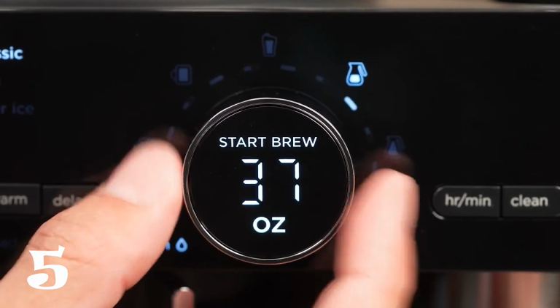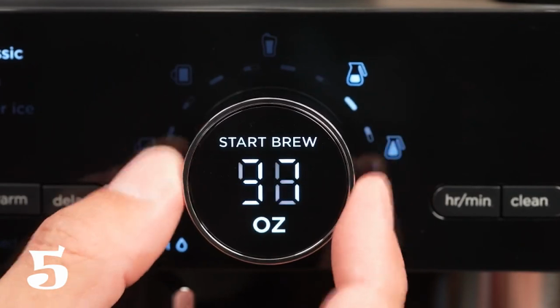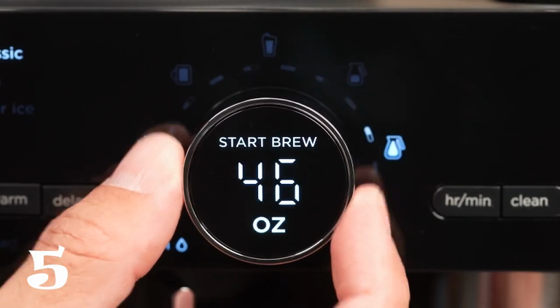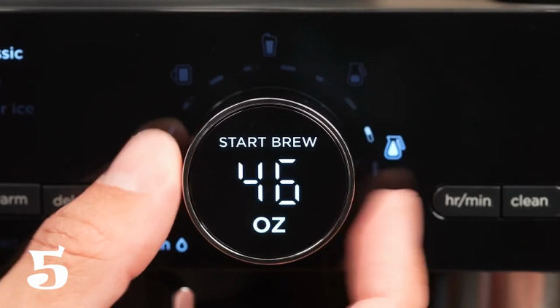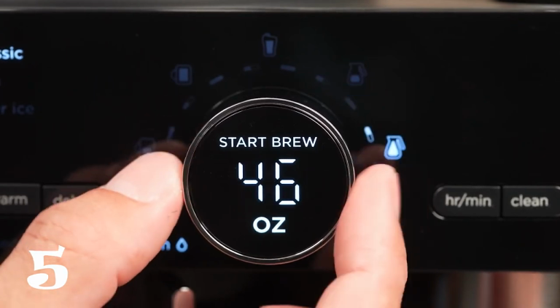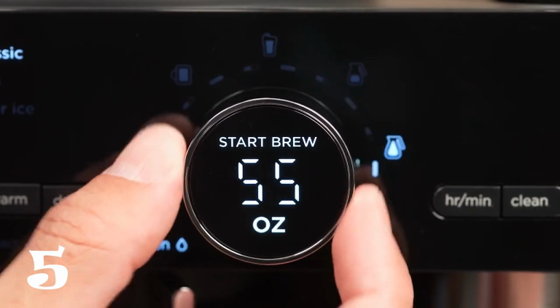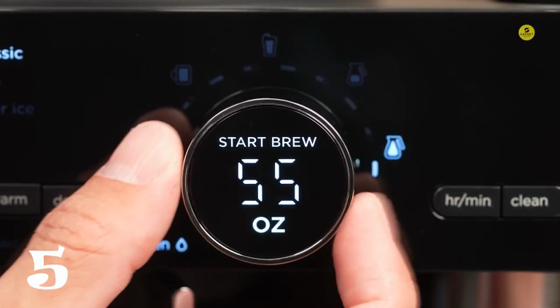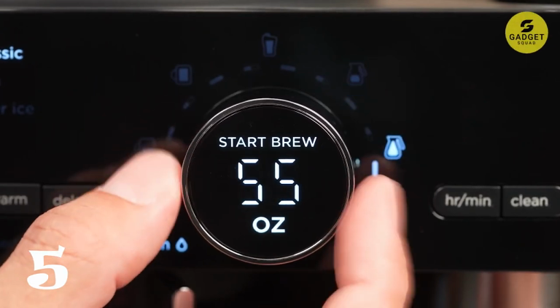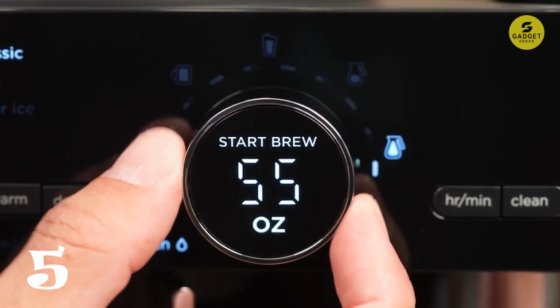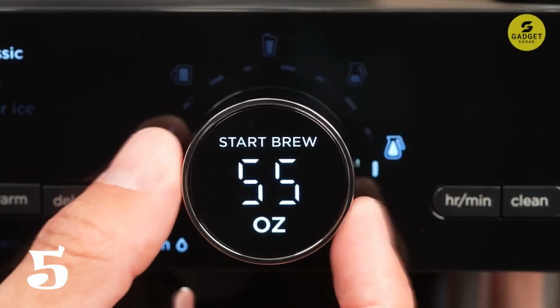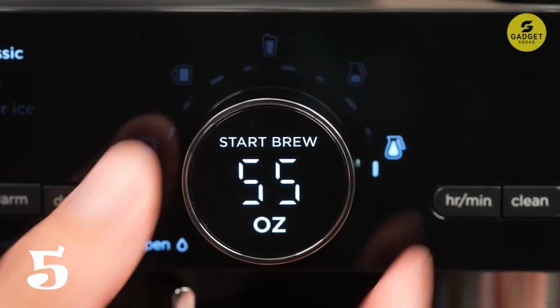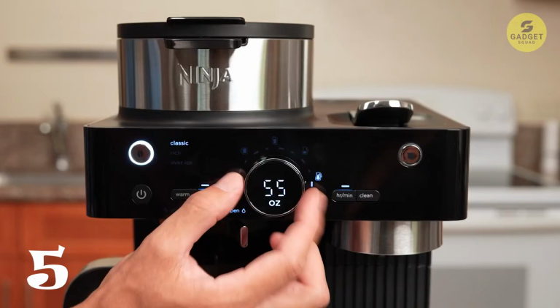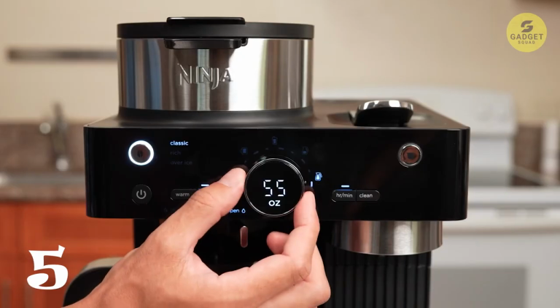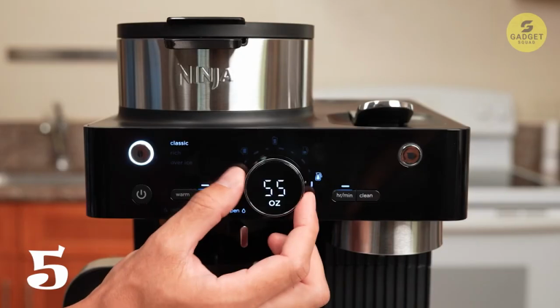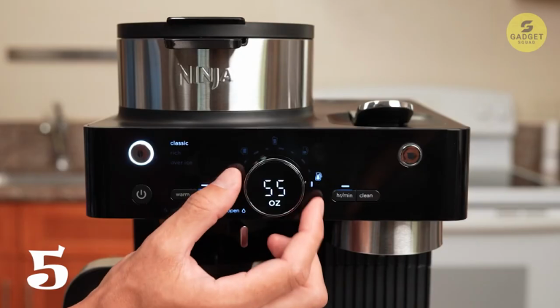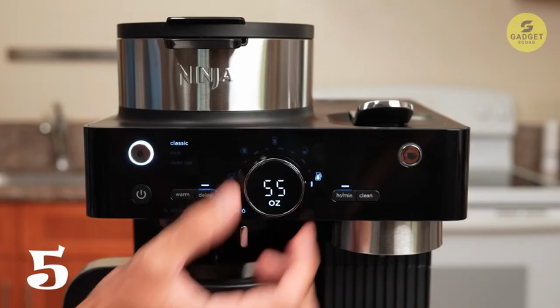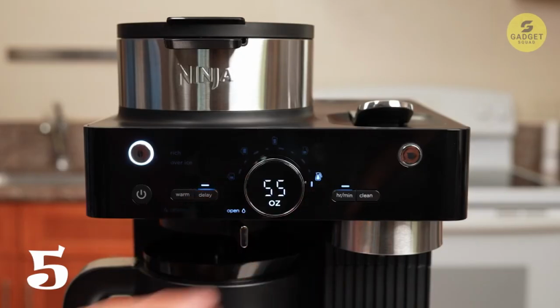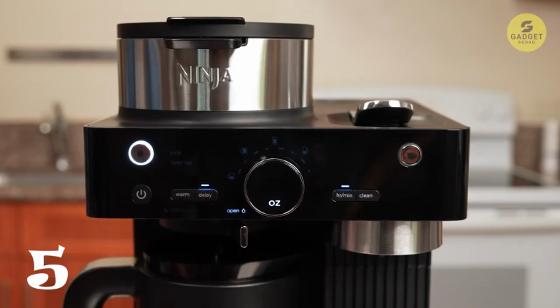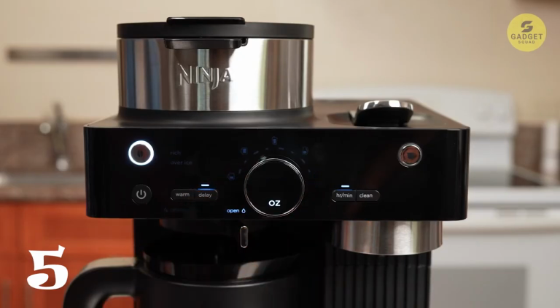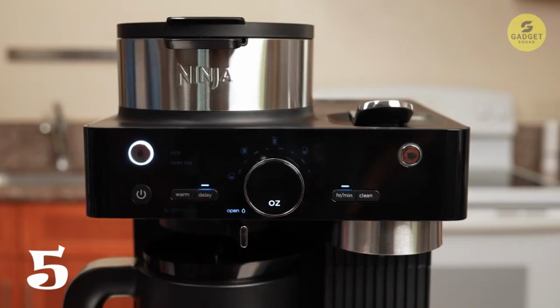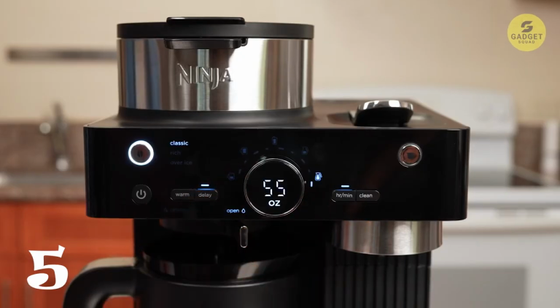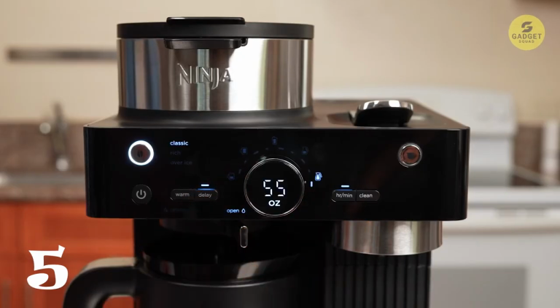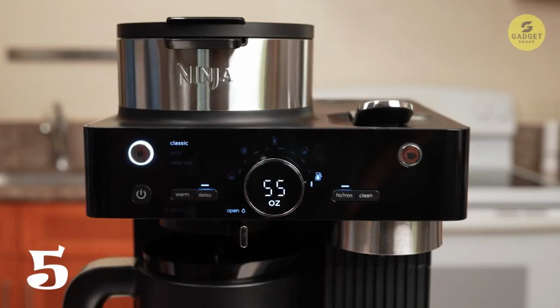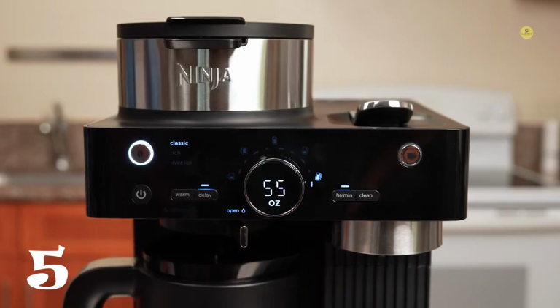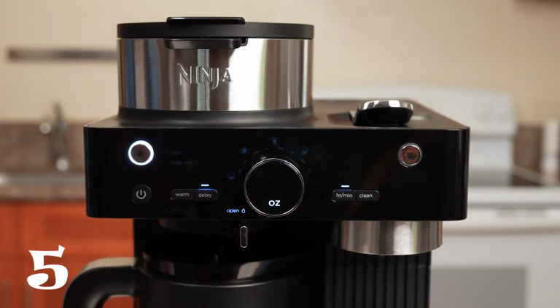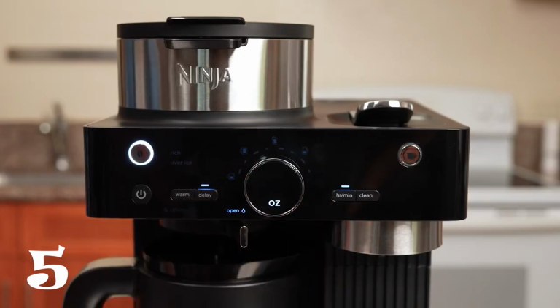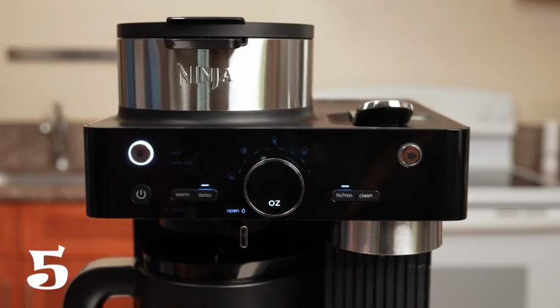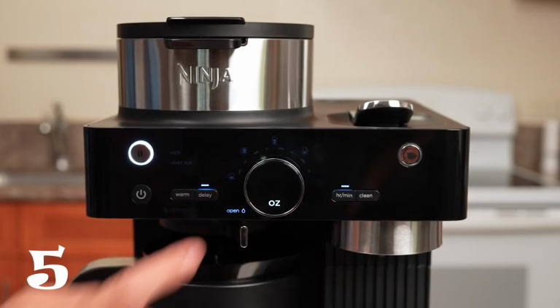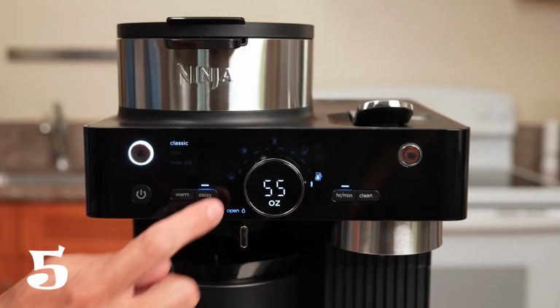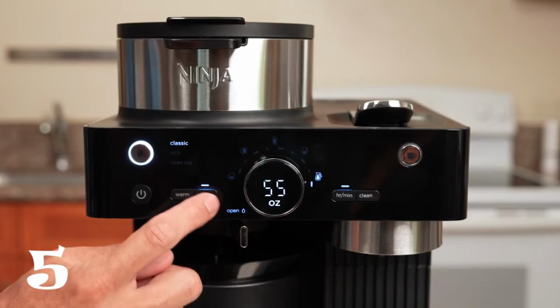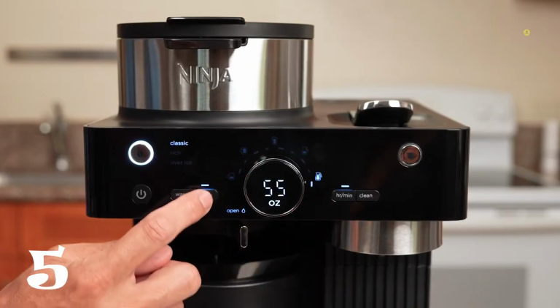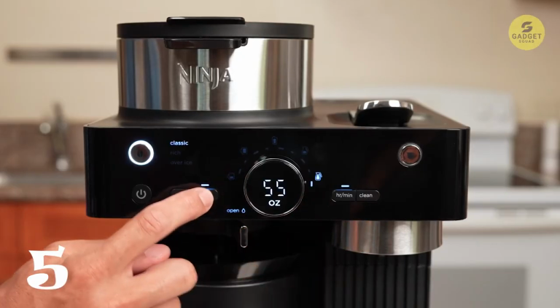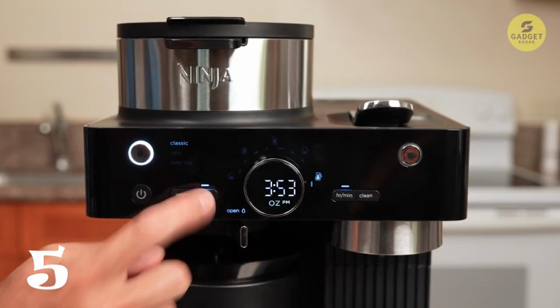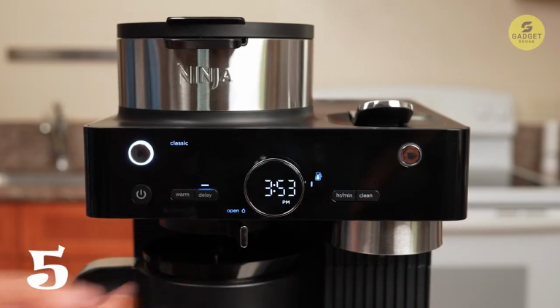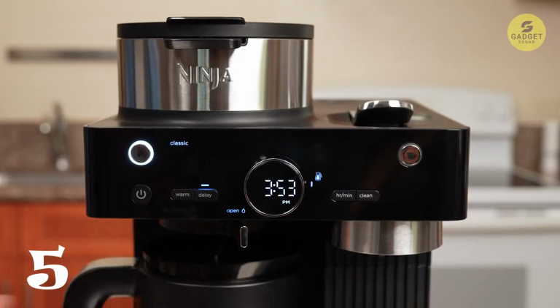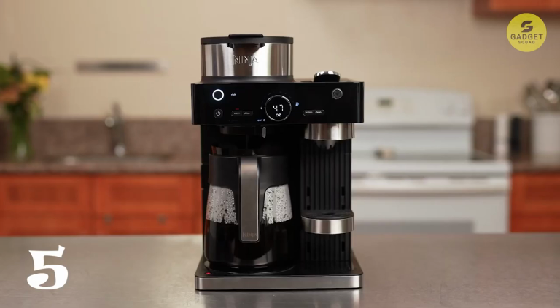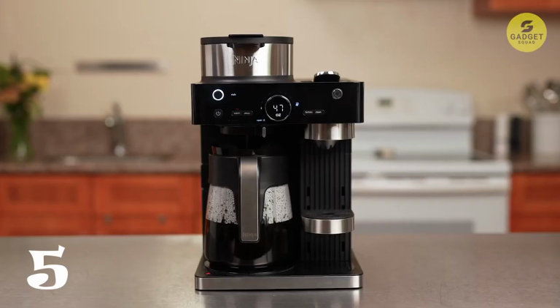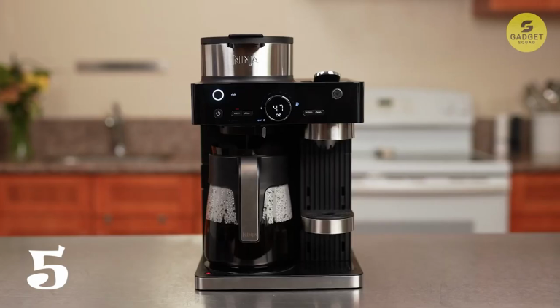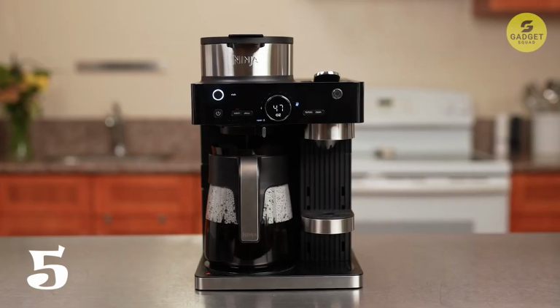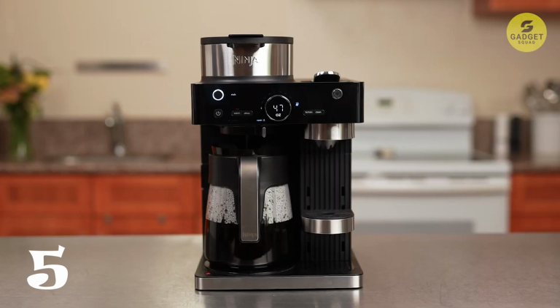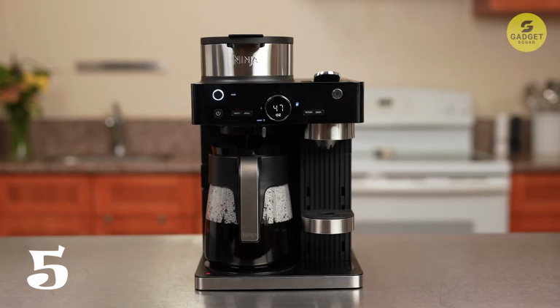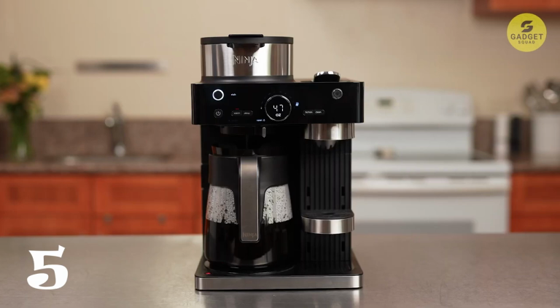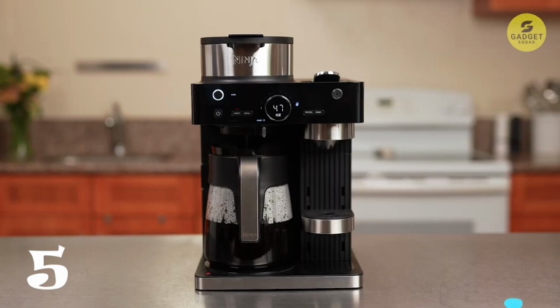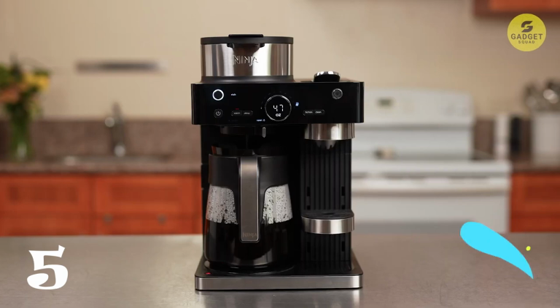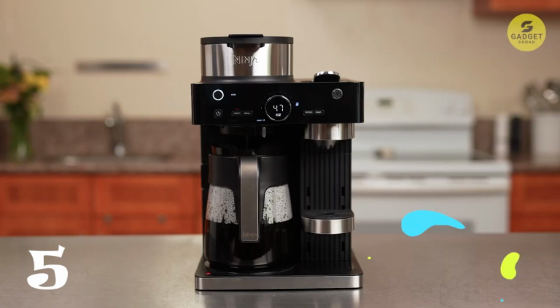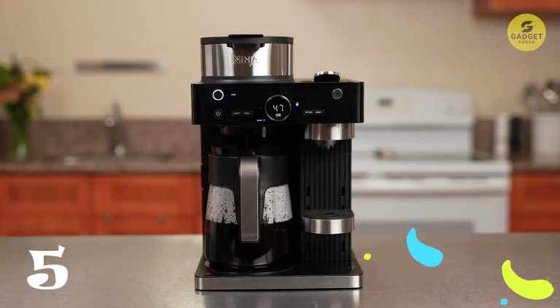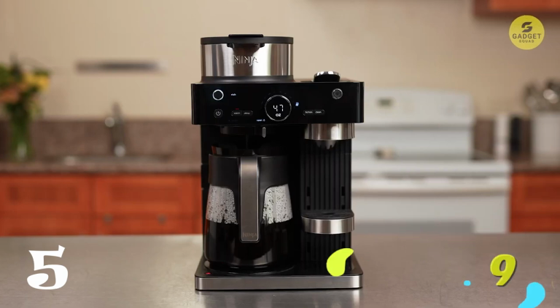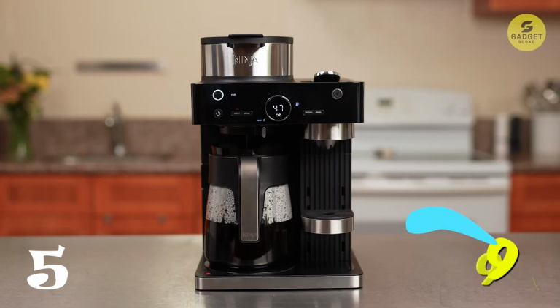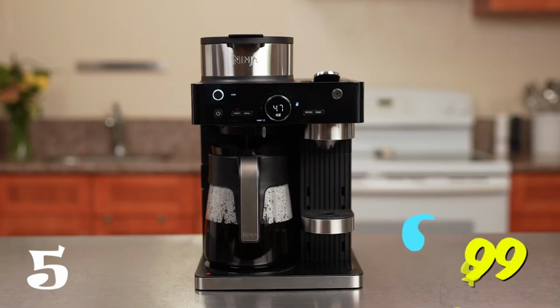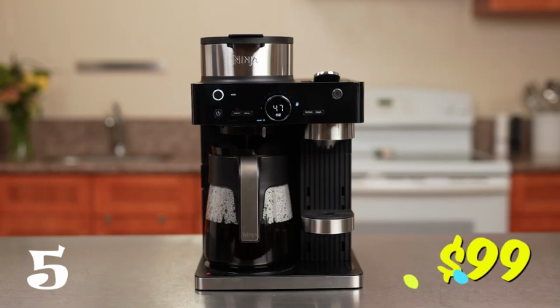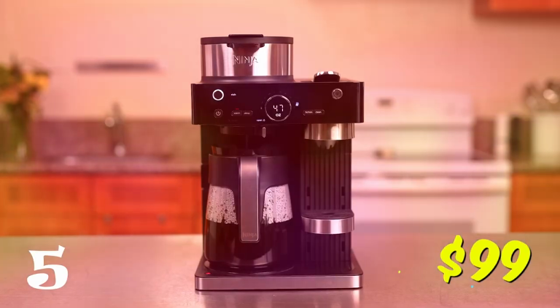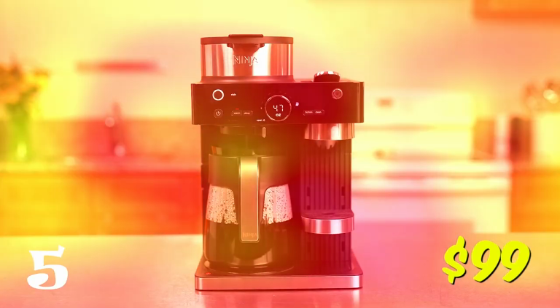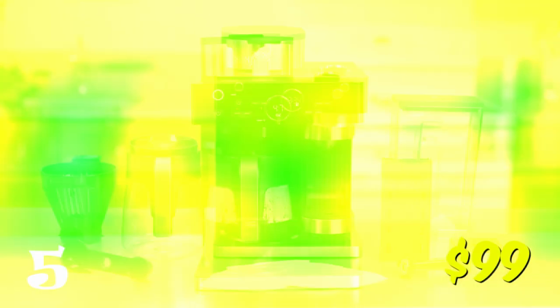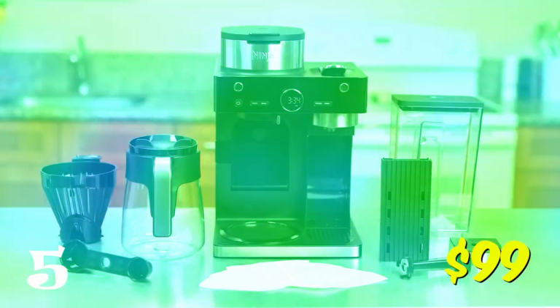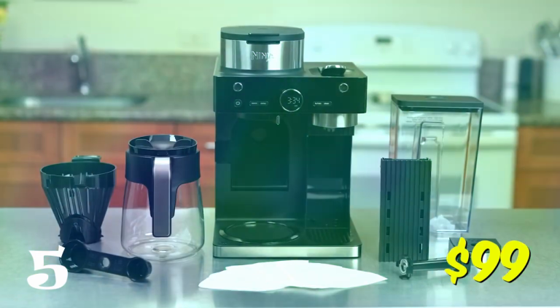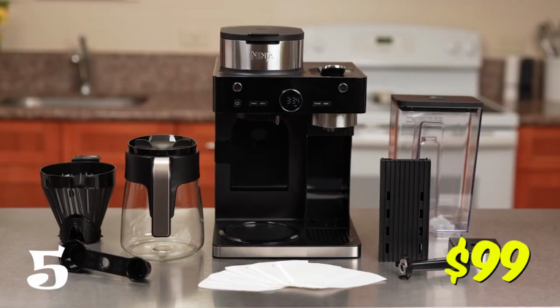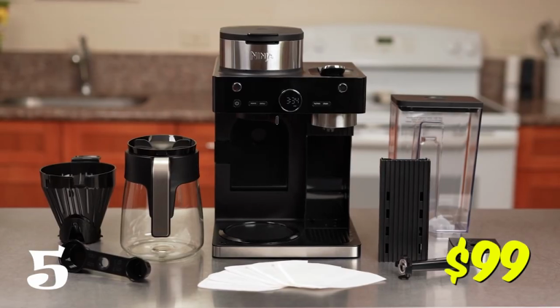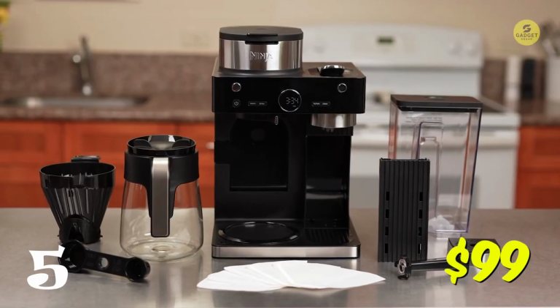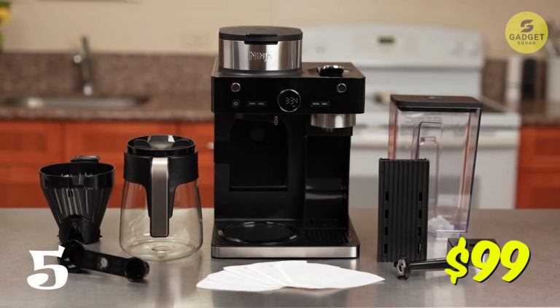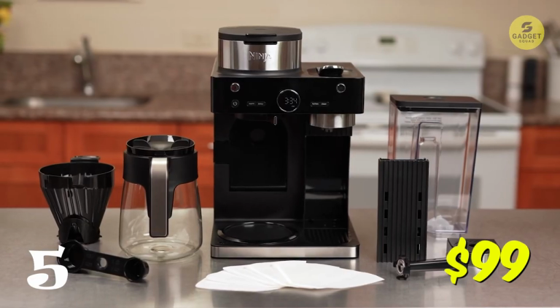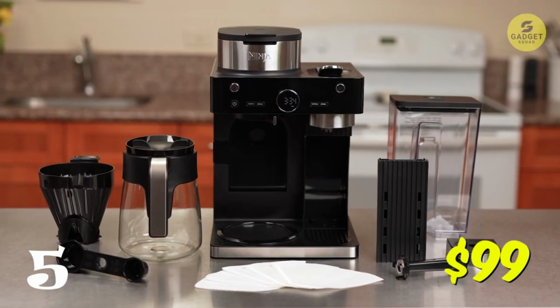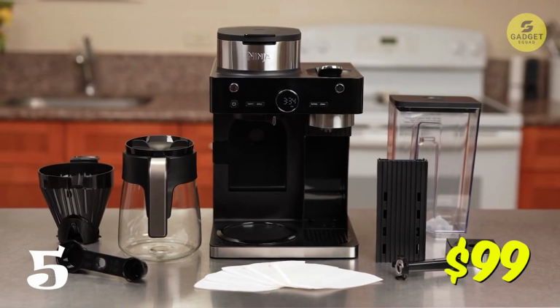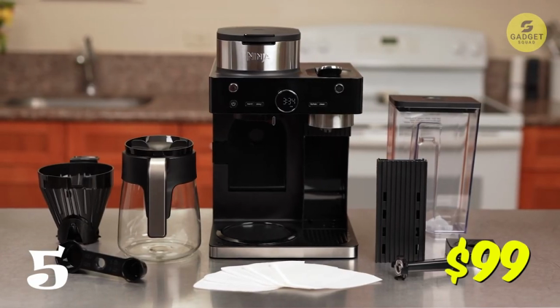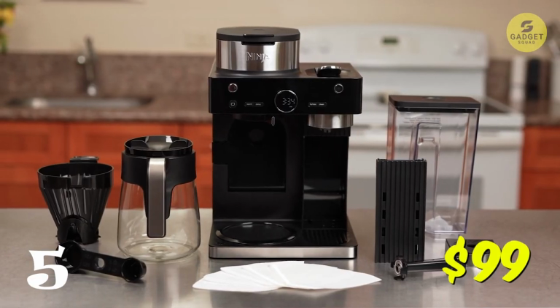Plus it comes with a built-in frother for that perfect creamy finish. This costs you $99.